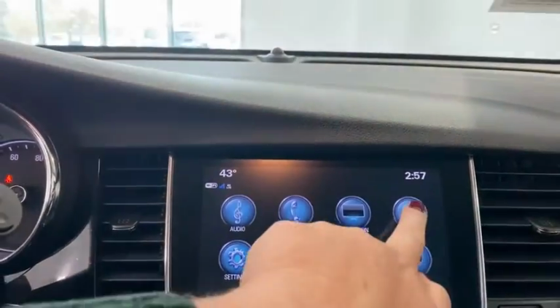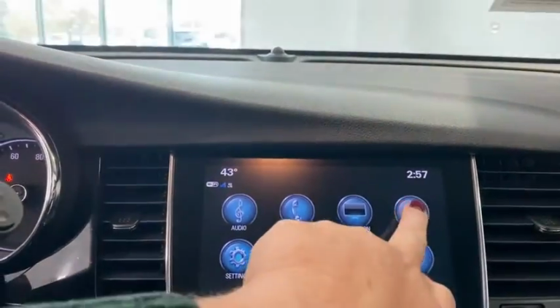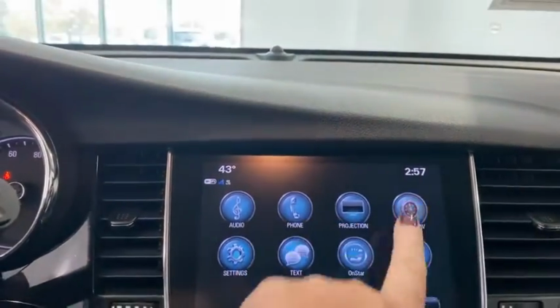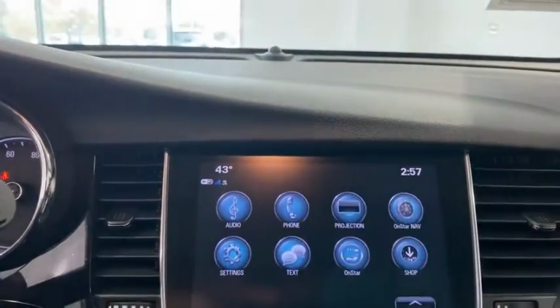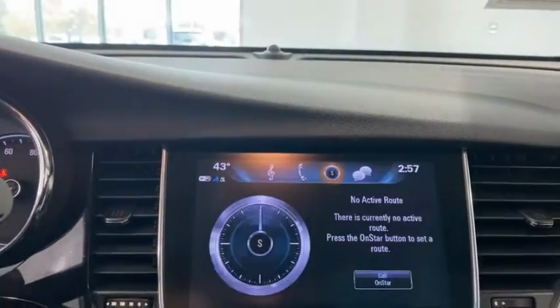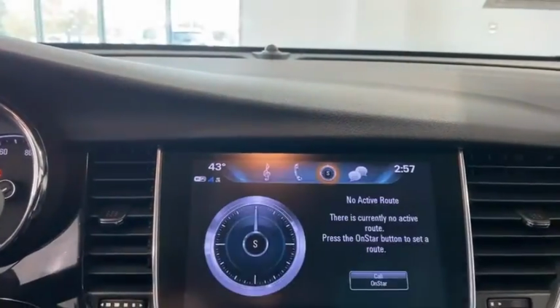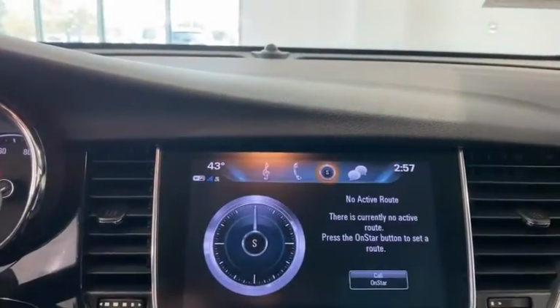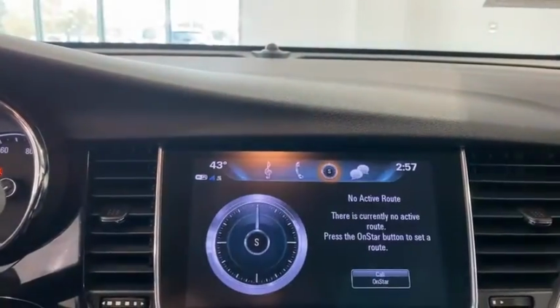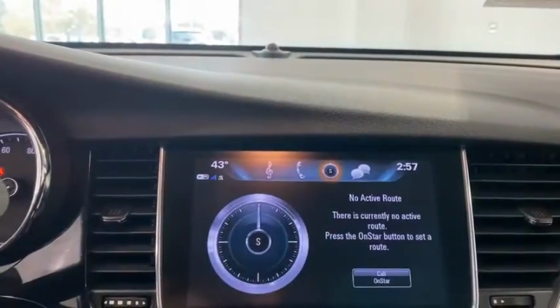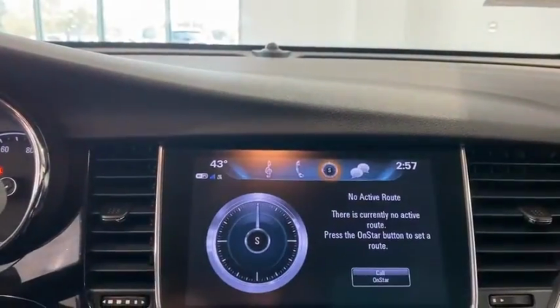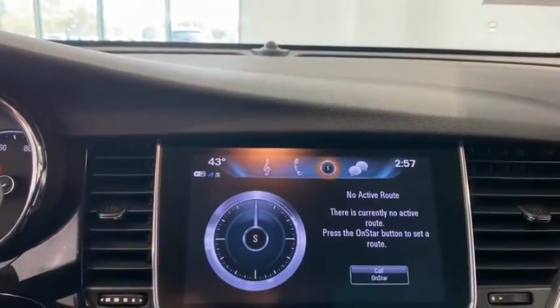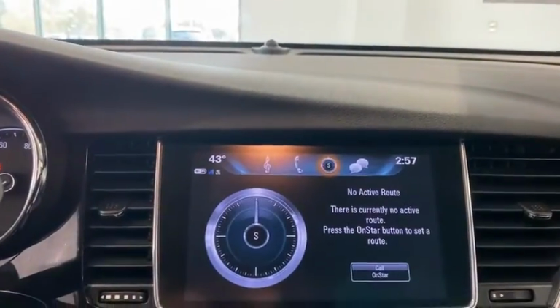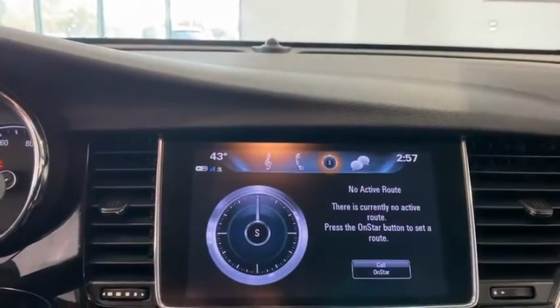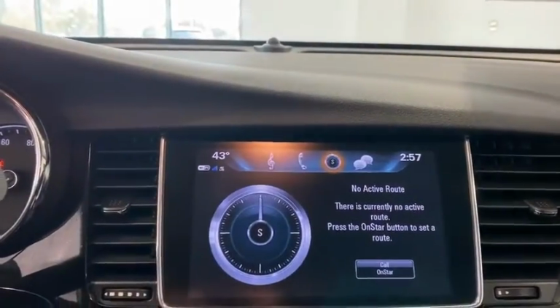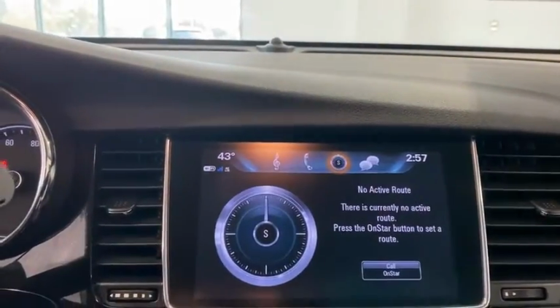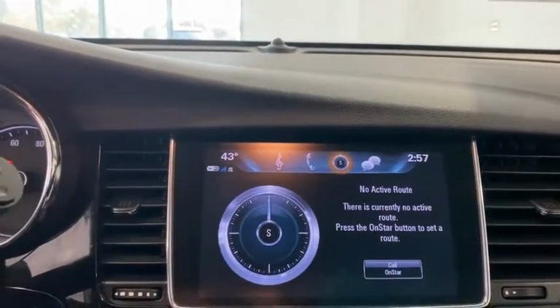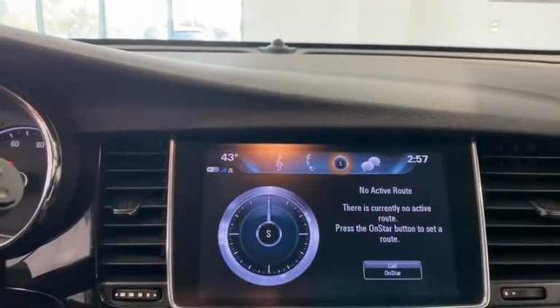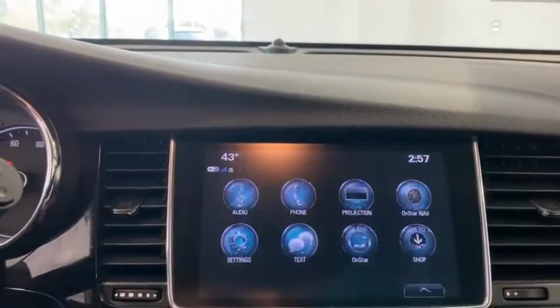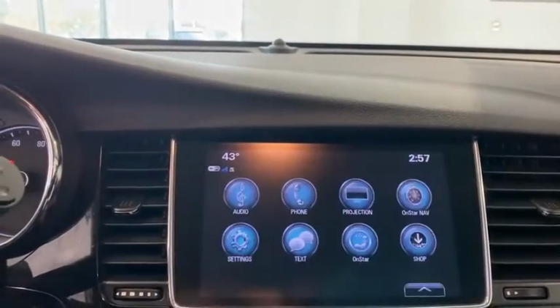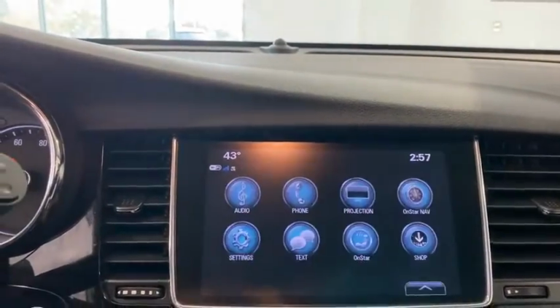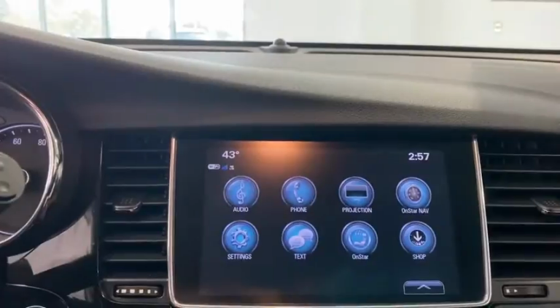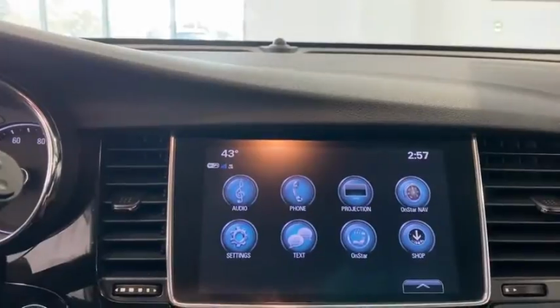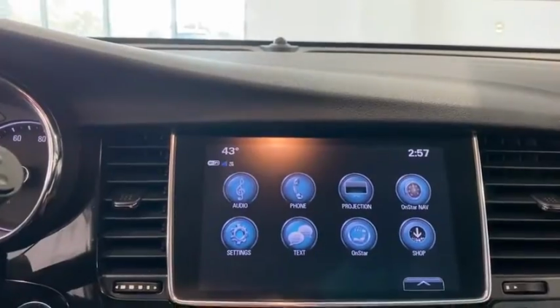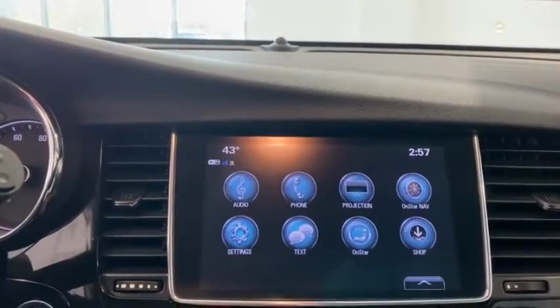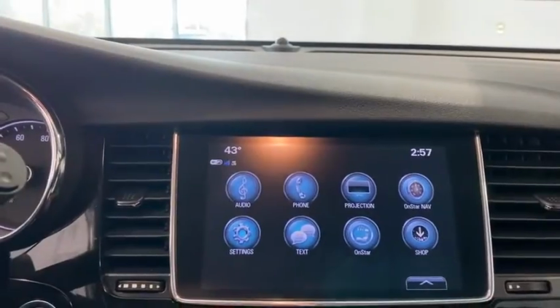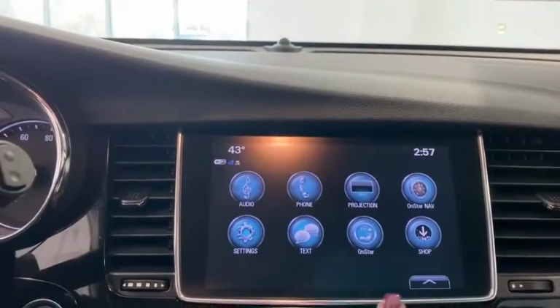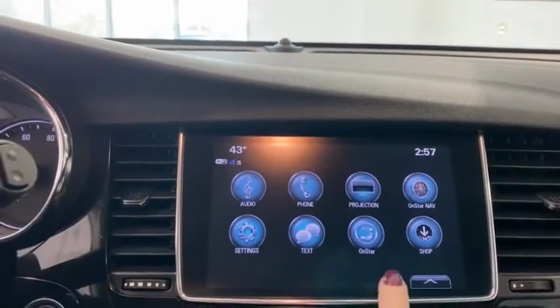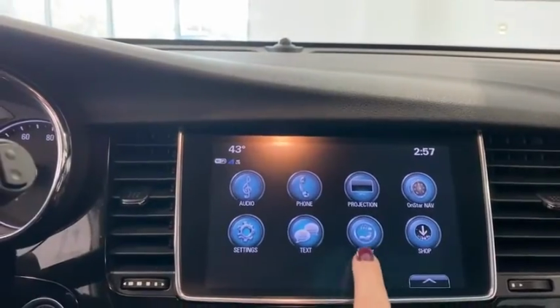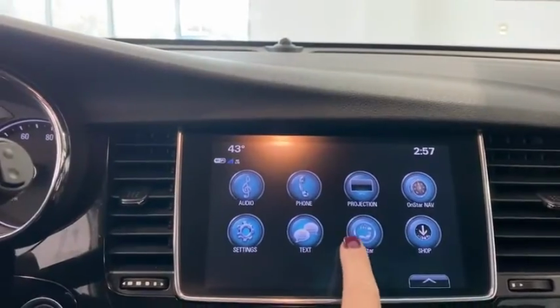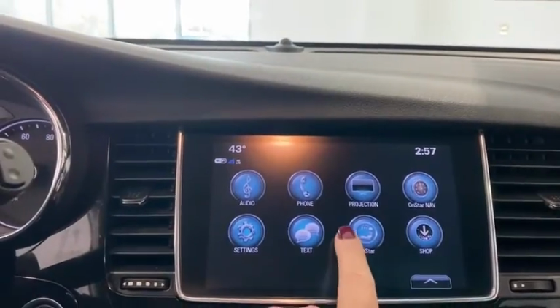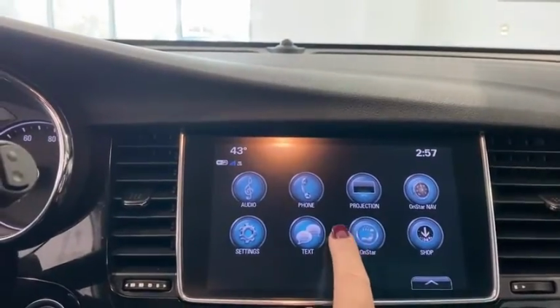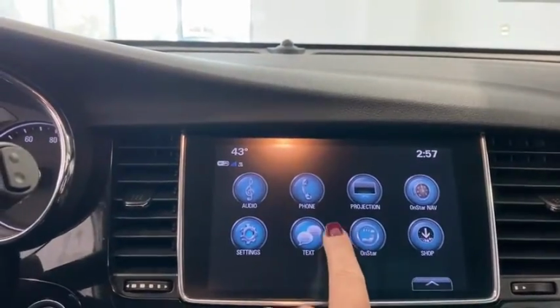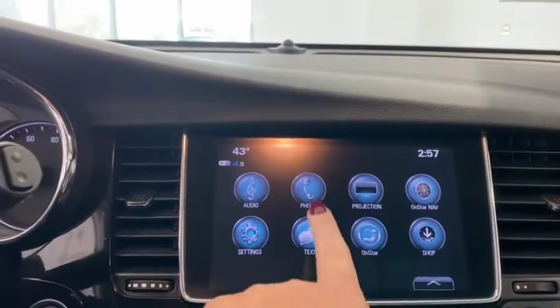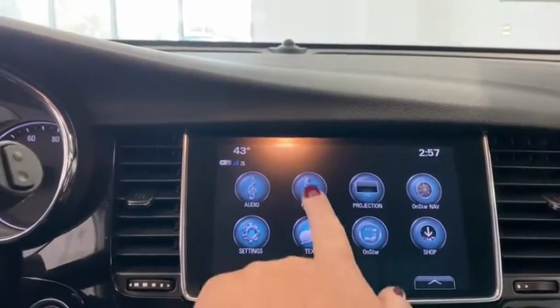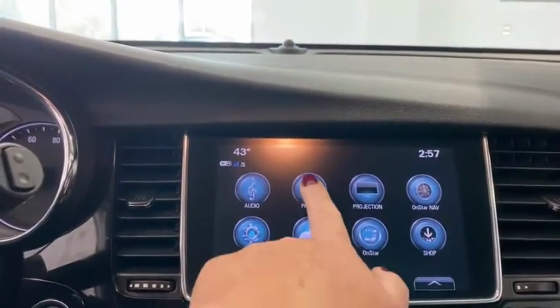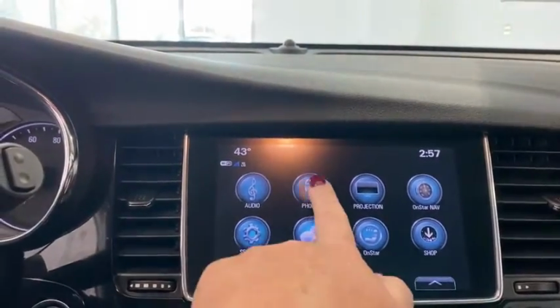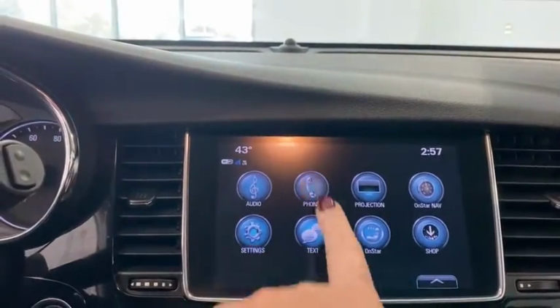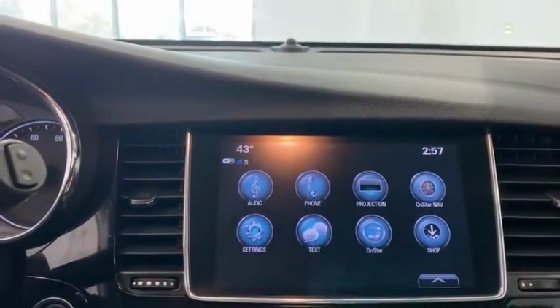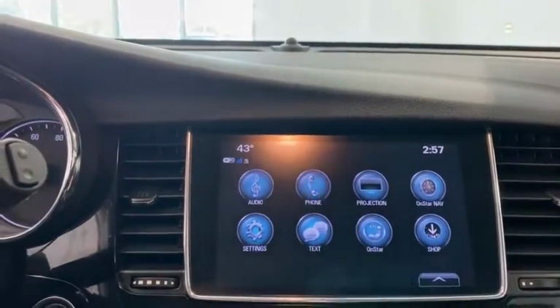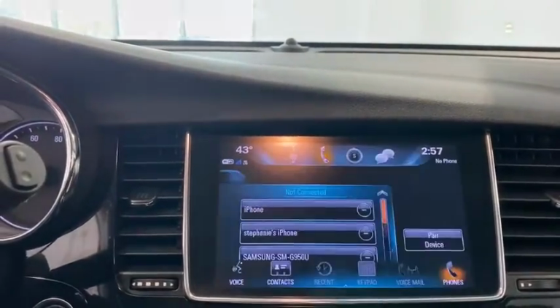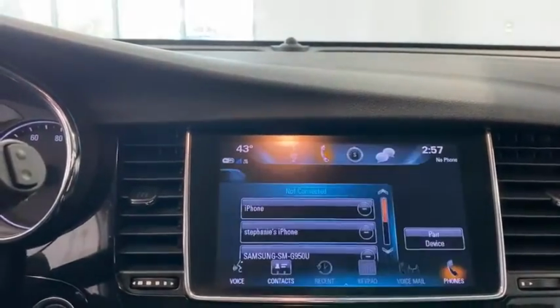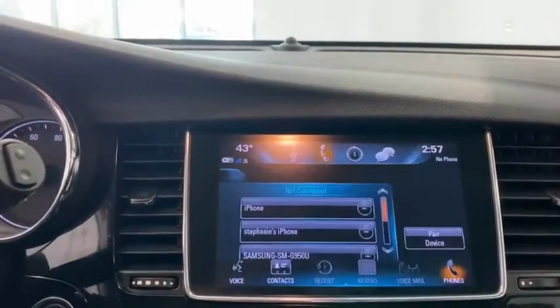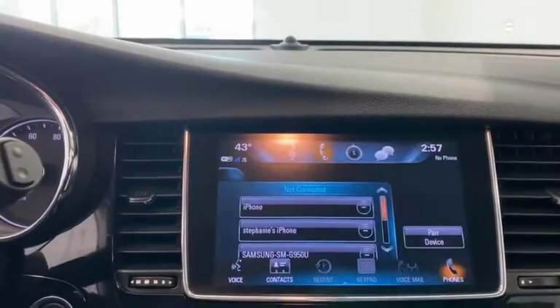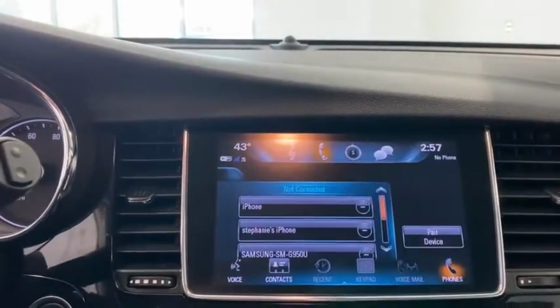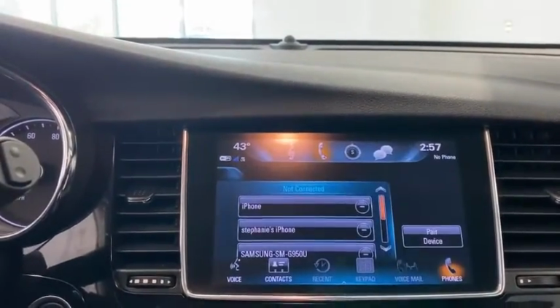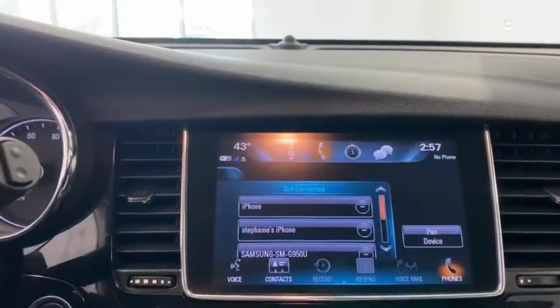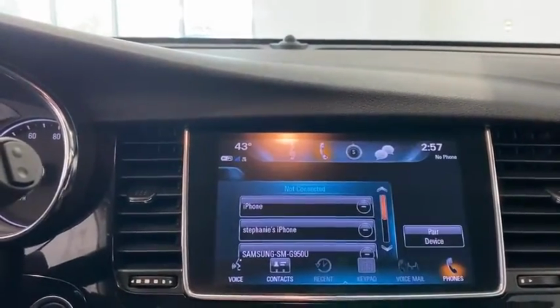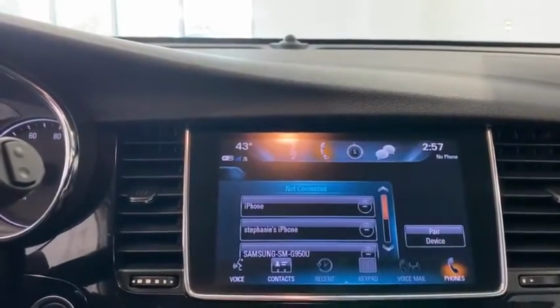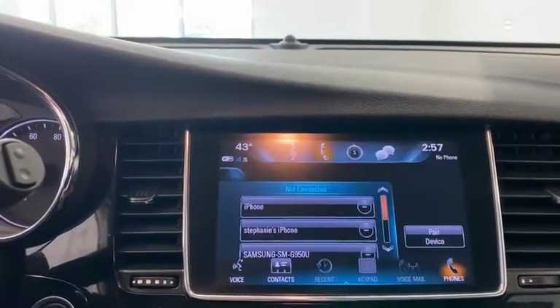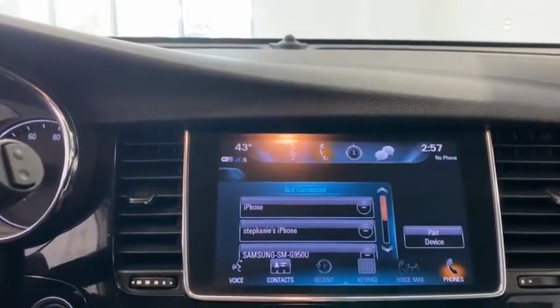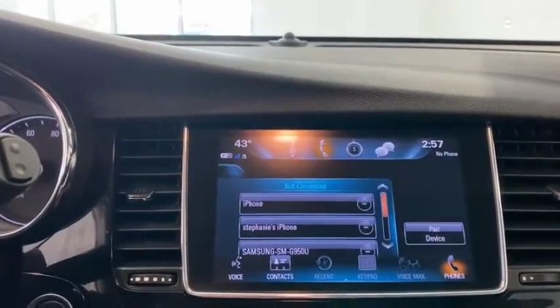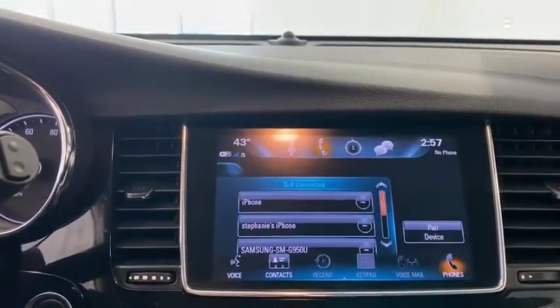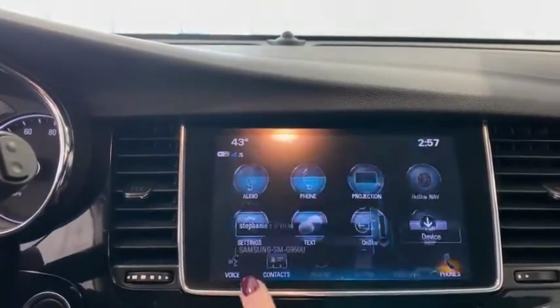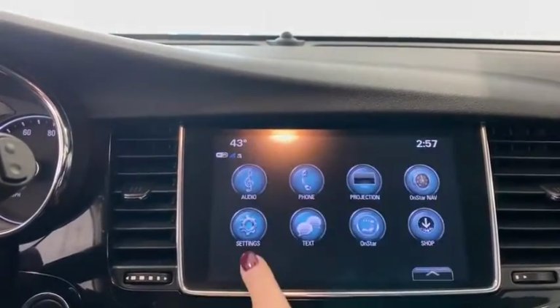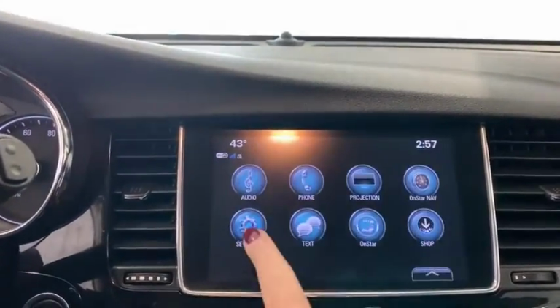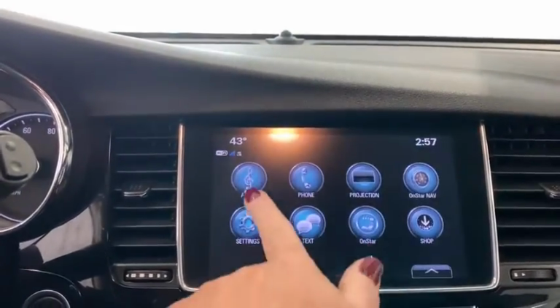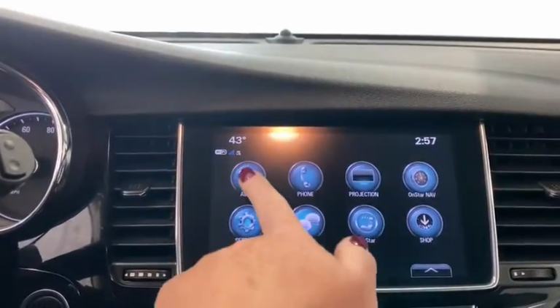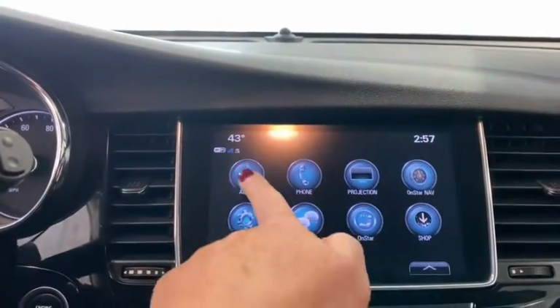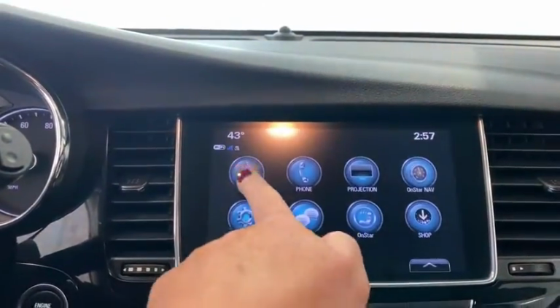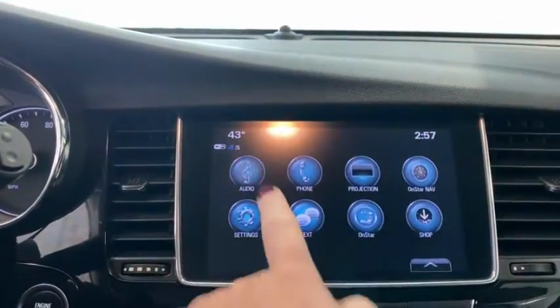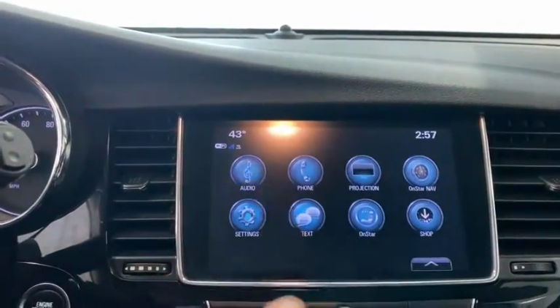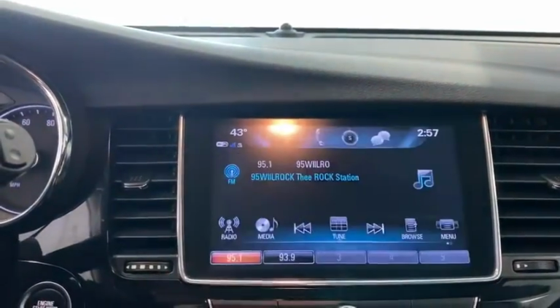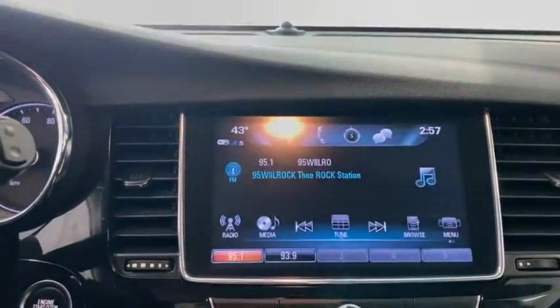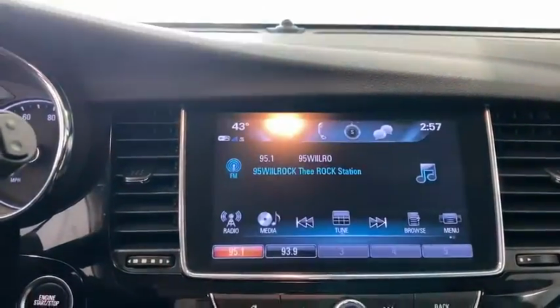Bluetooth, dual airbags, alloy wheels, power steering, four-wheel disc brakes, trip computer,